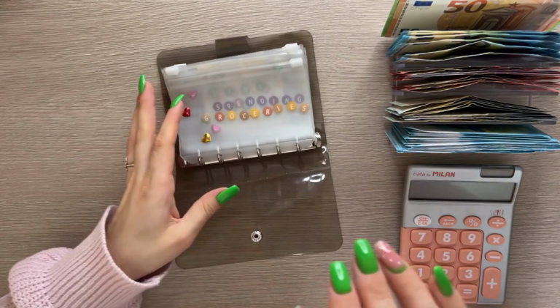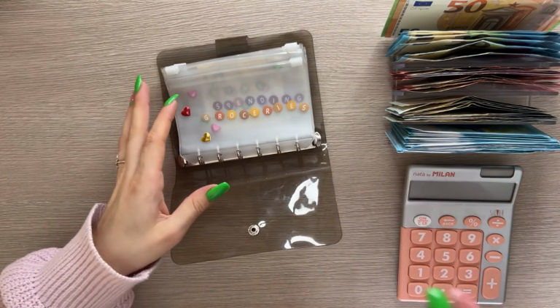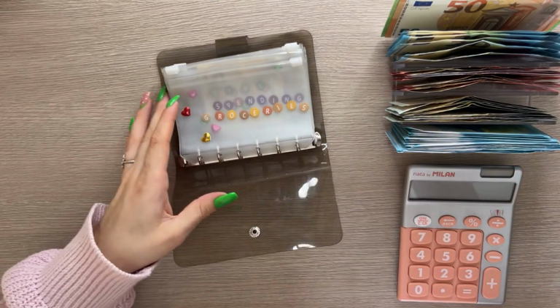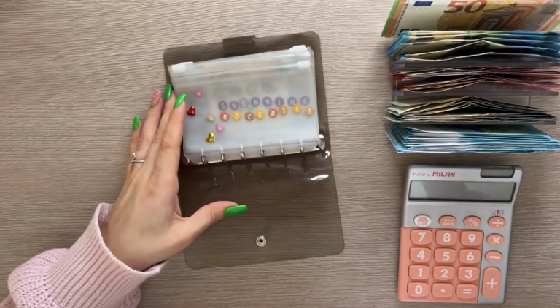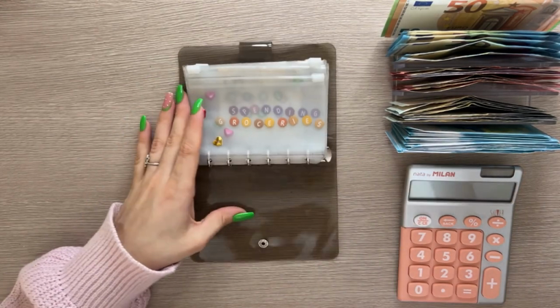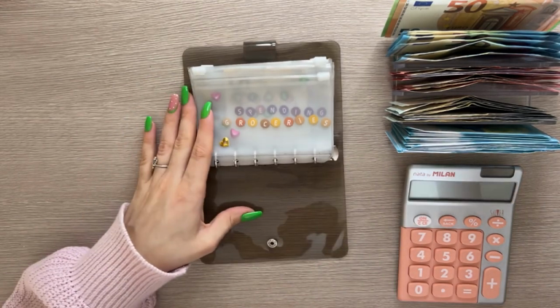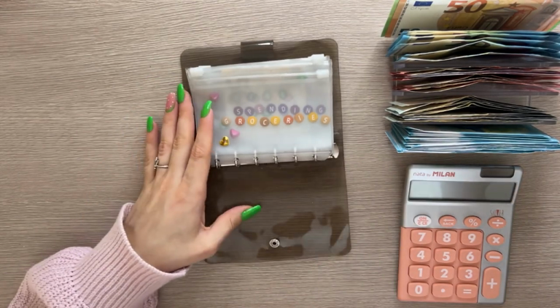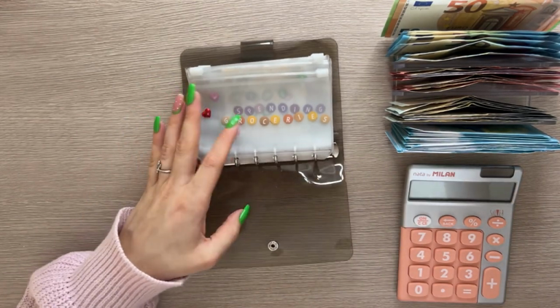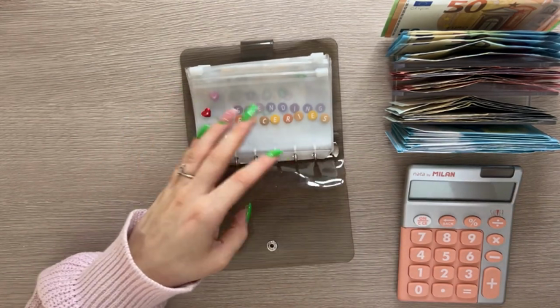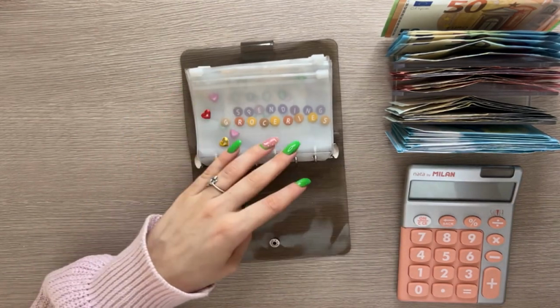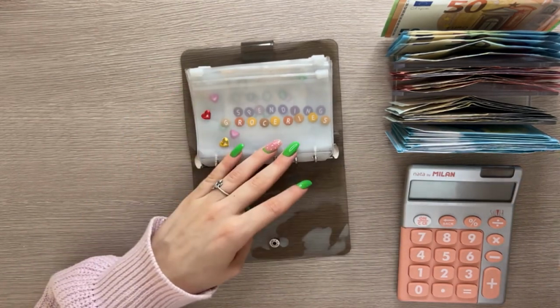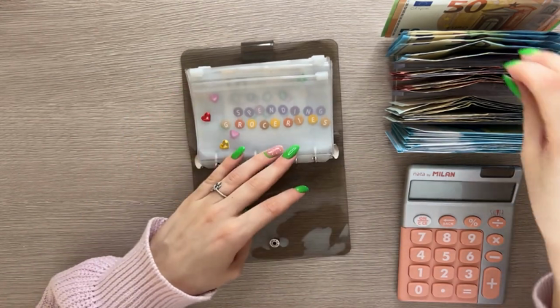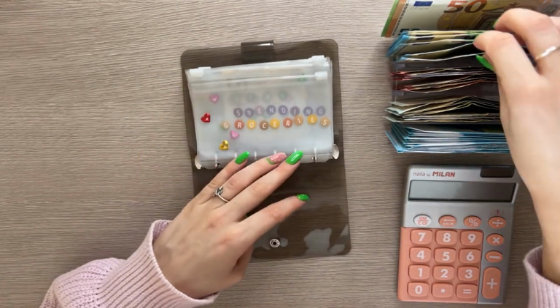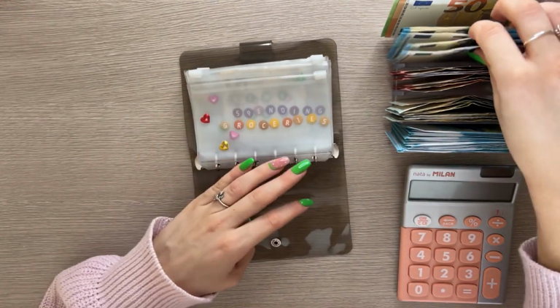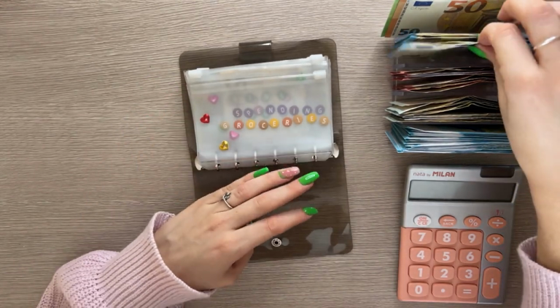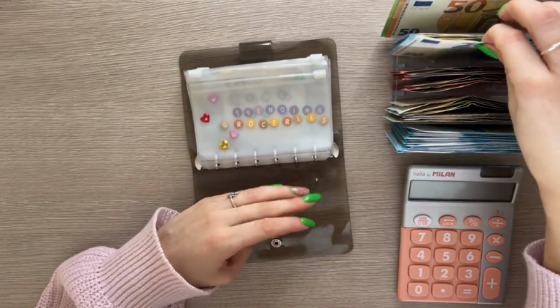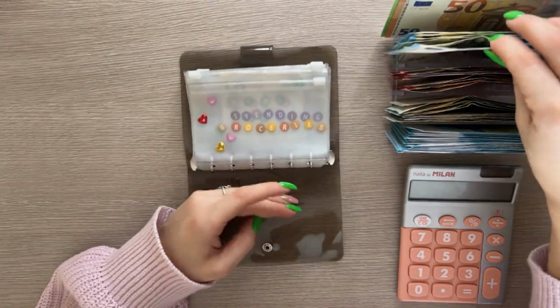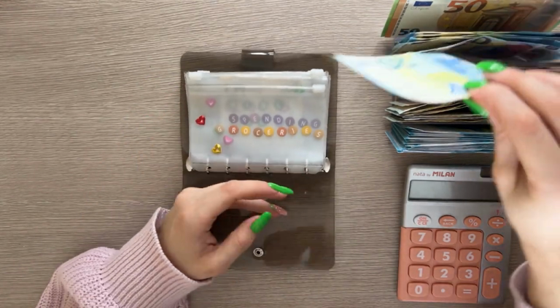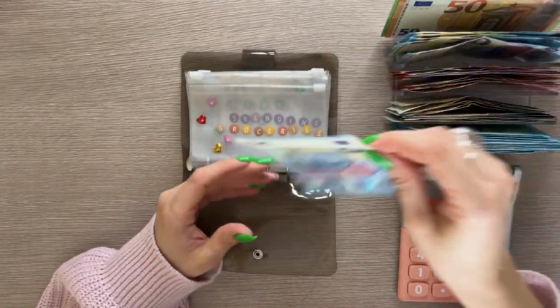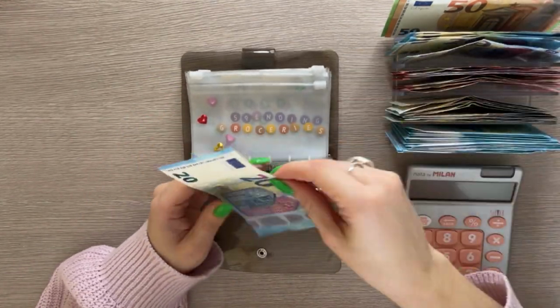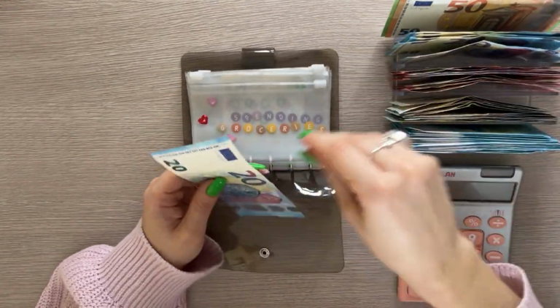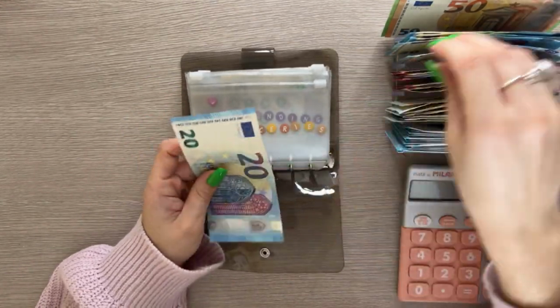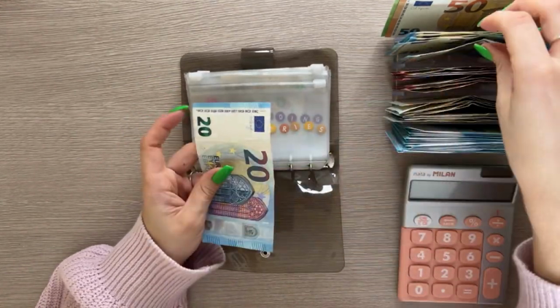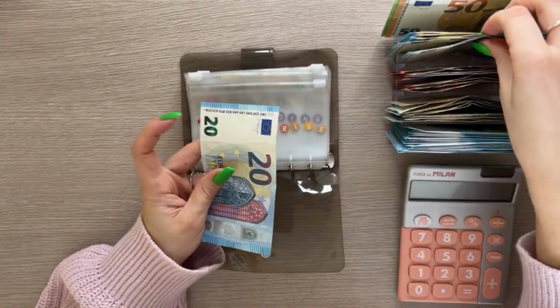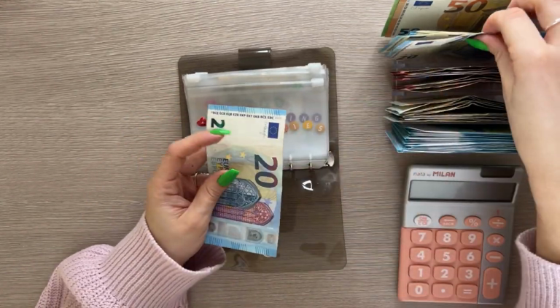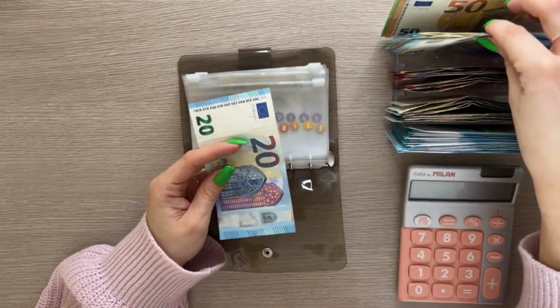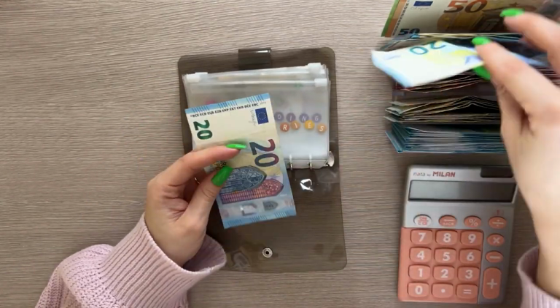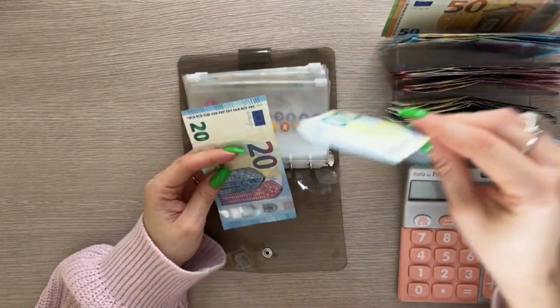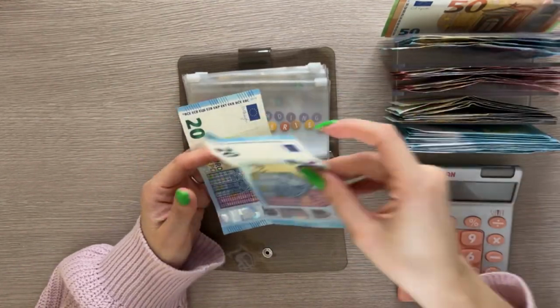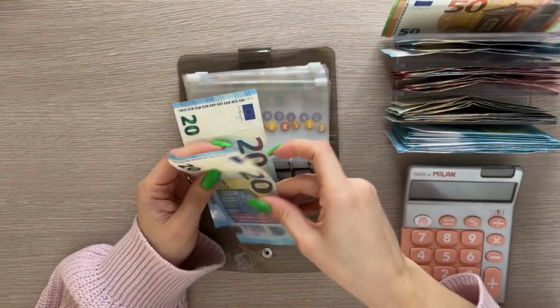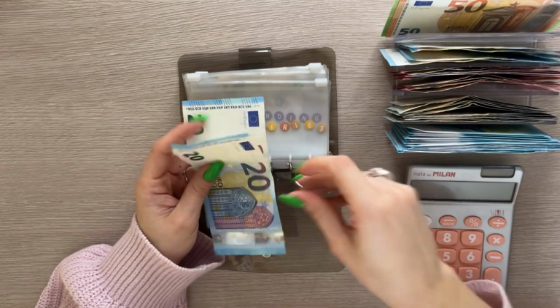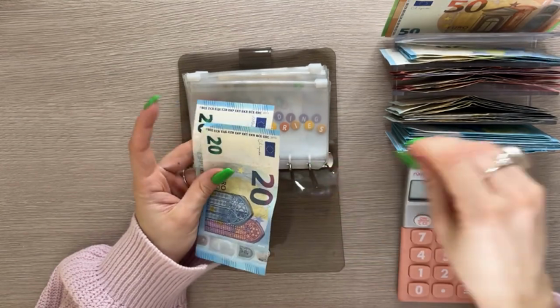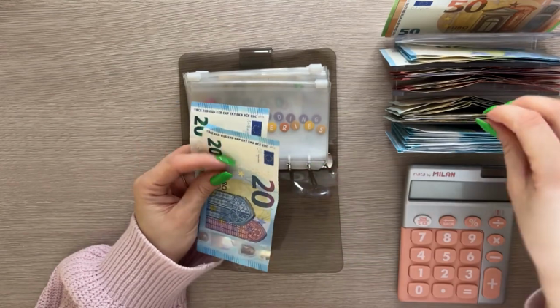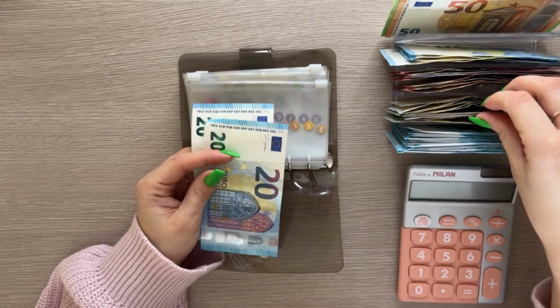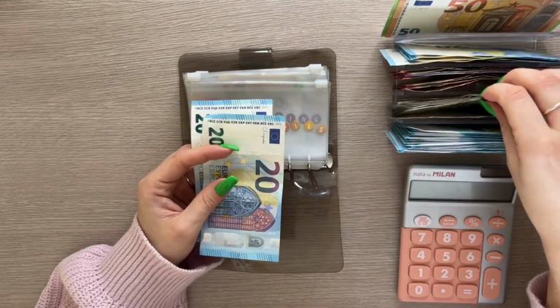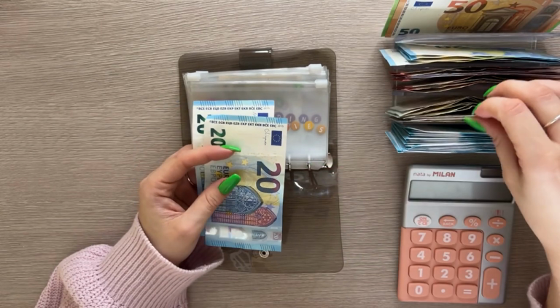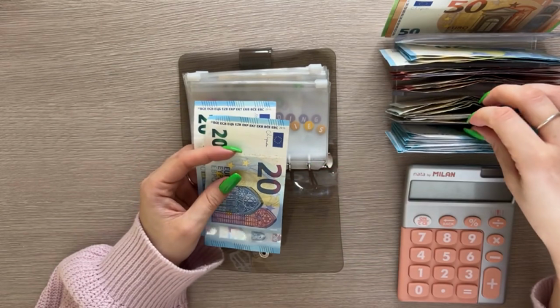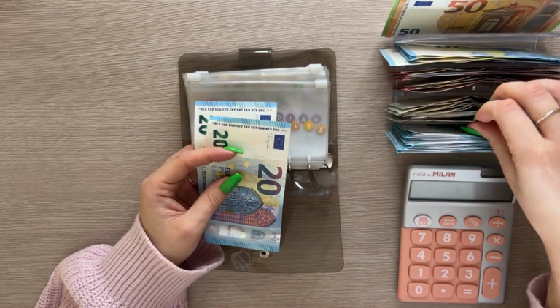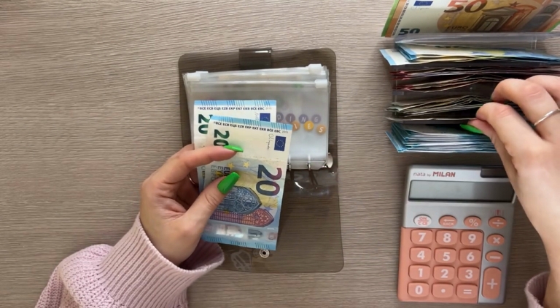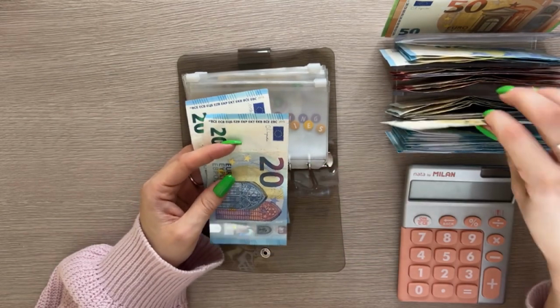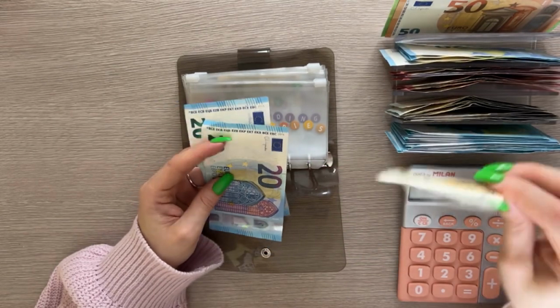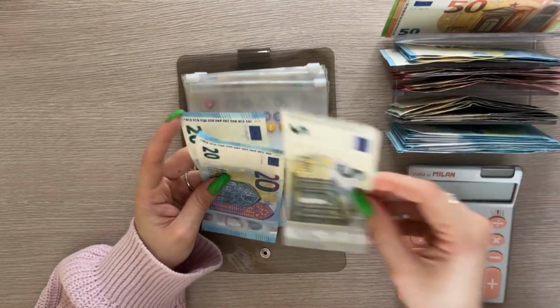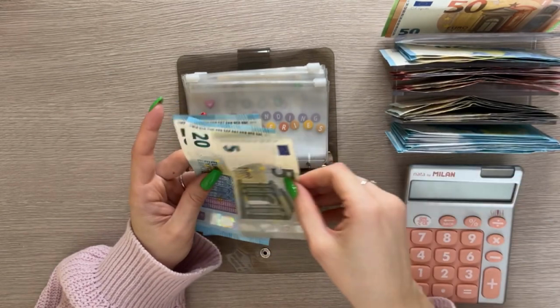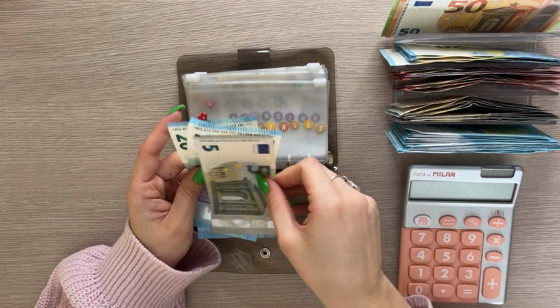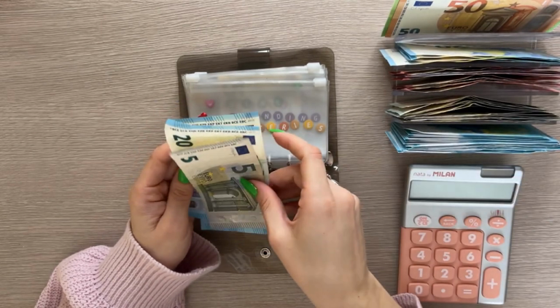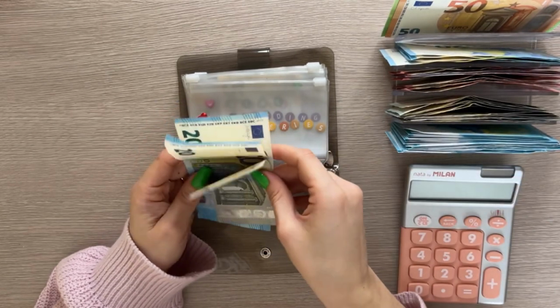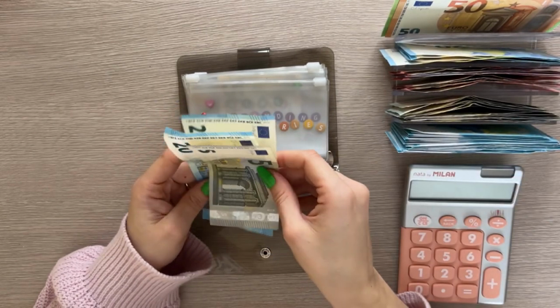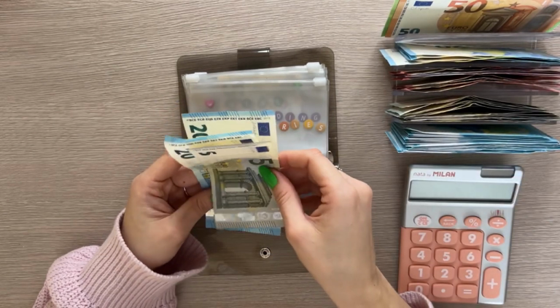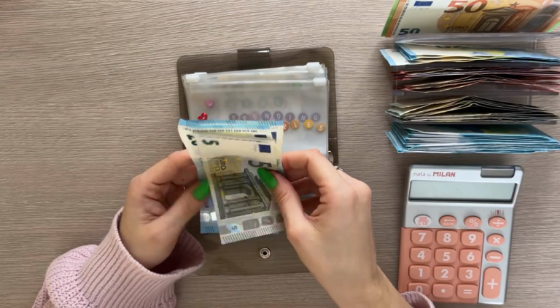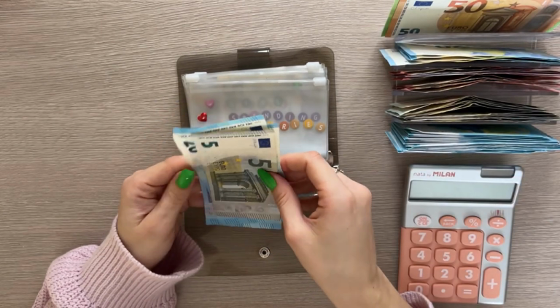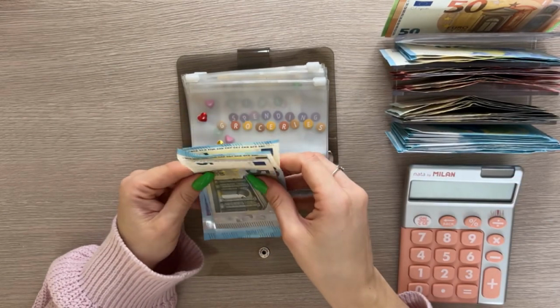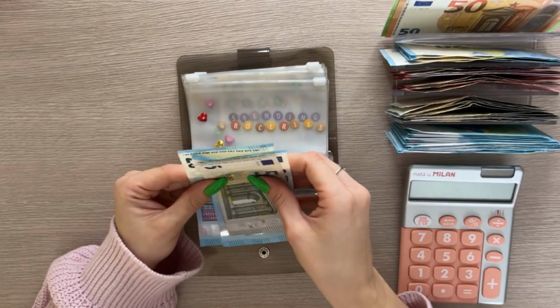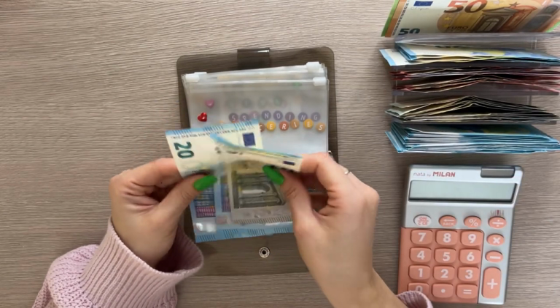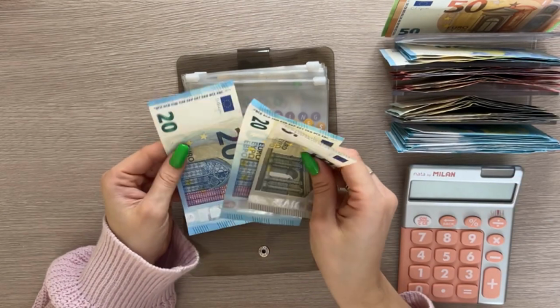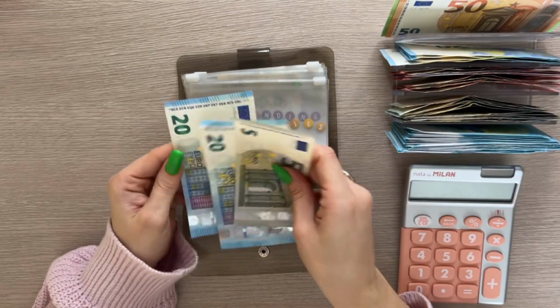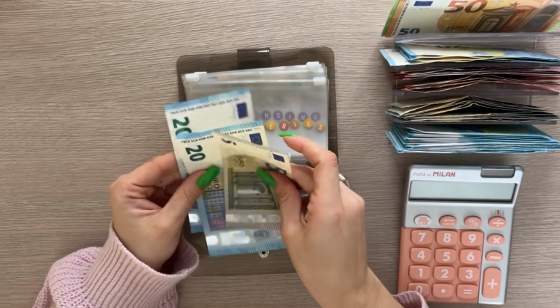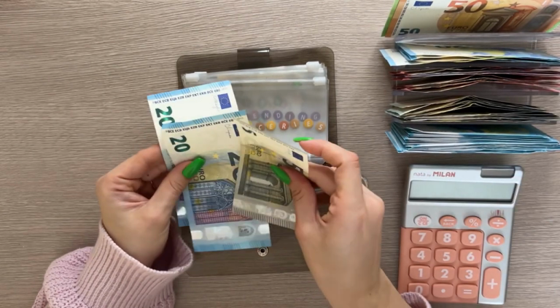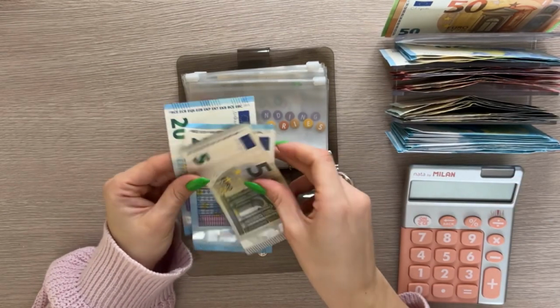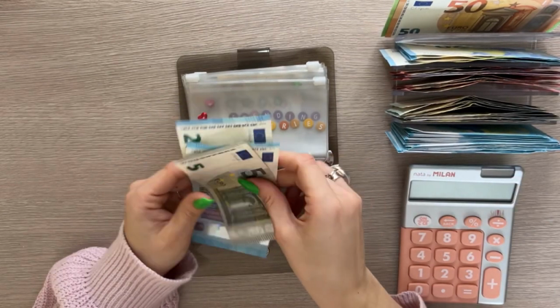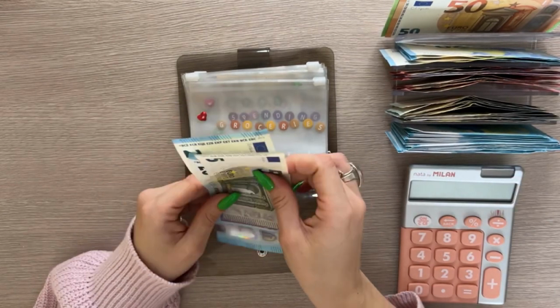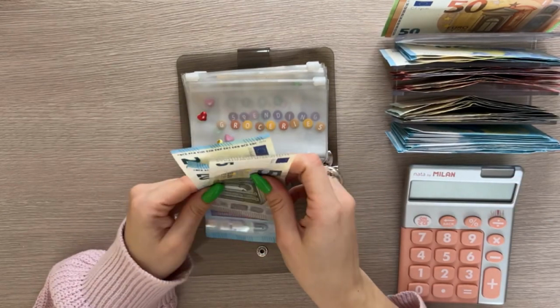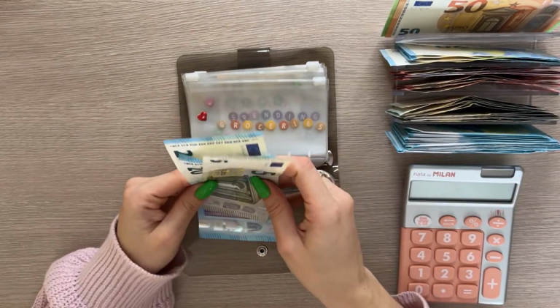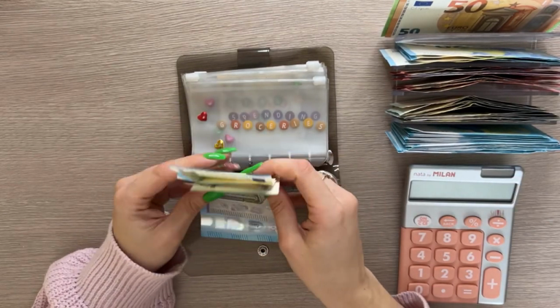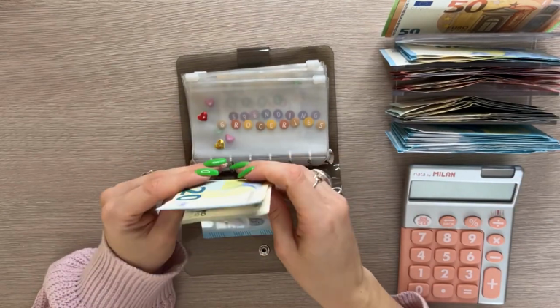Groceries is going to get 45 euros, which is going to be two 20s and a five — so 20, 40, 45.